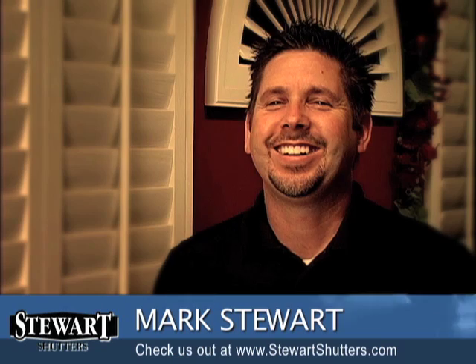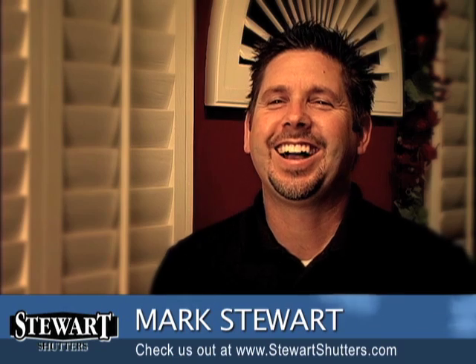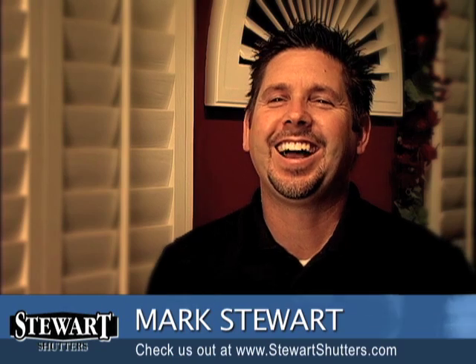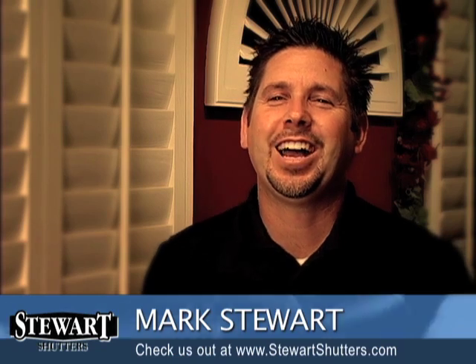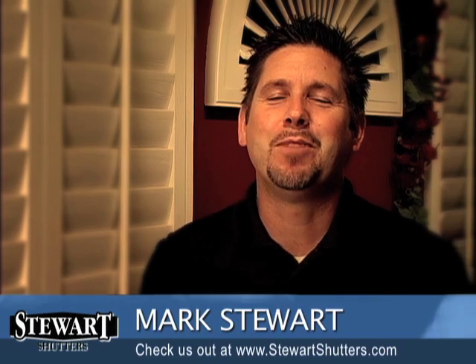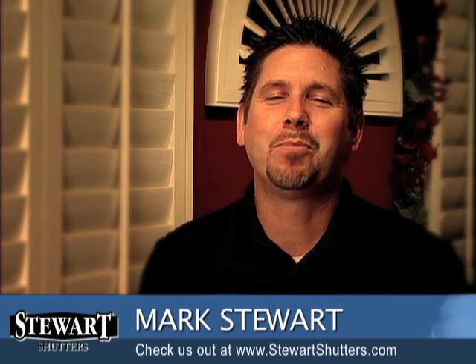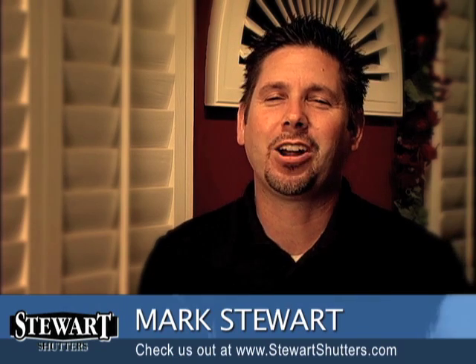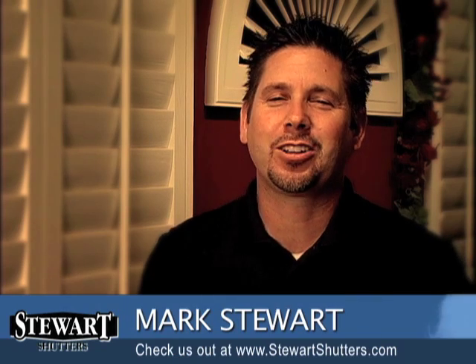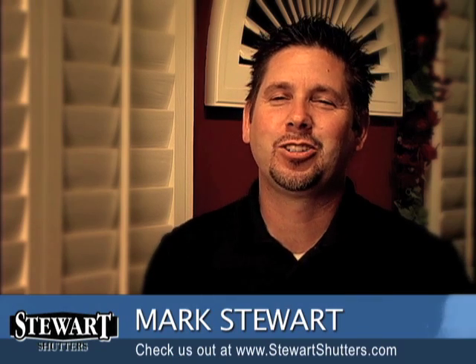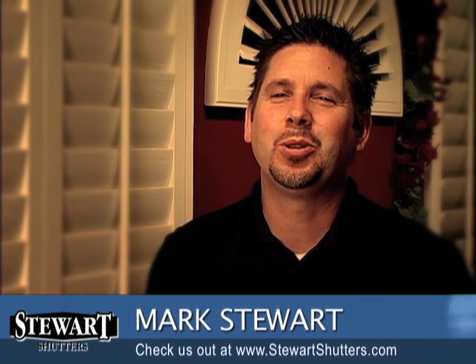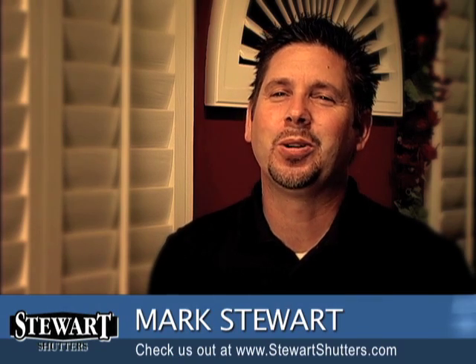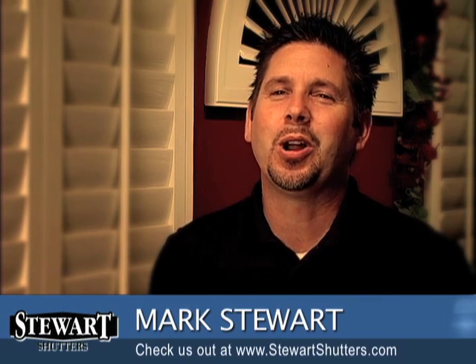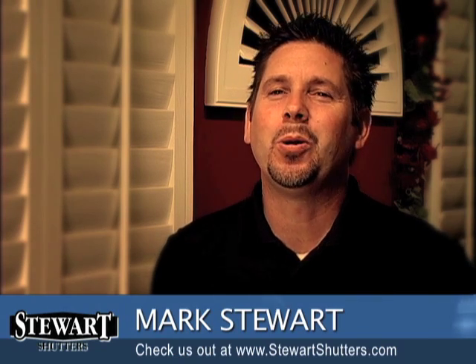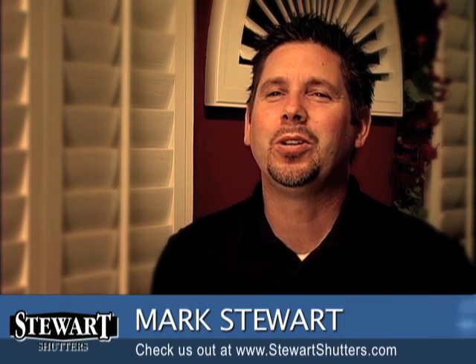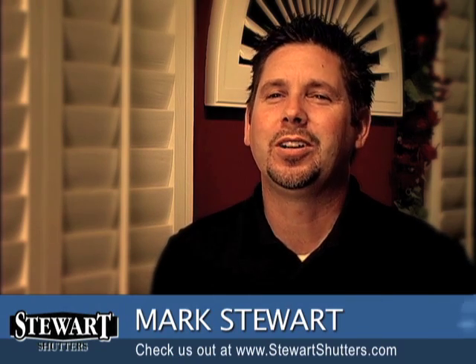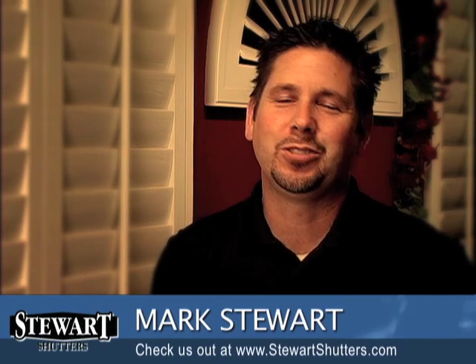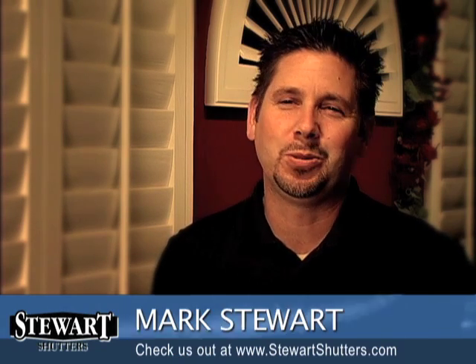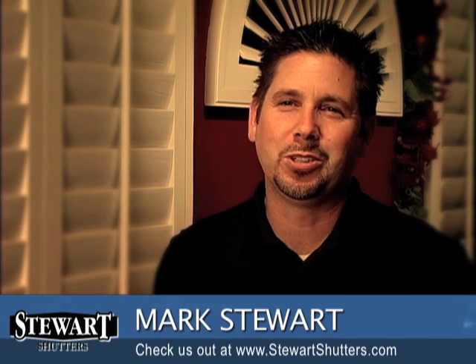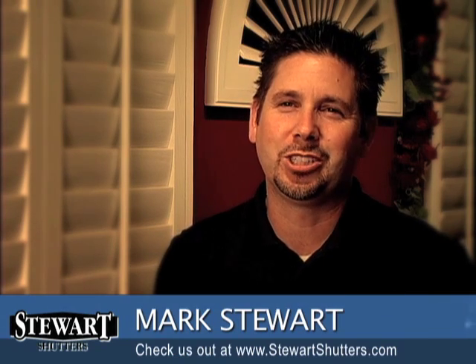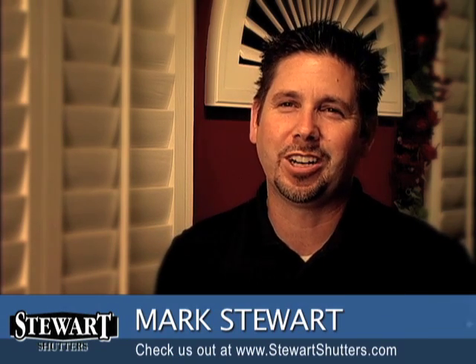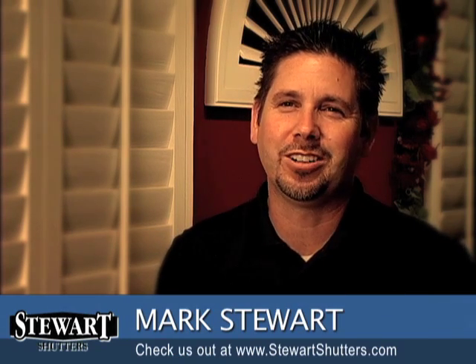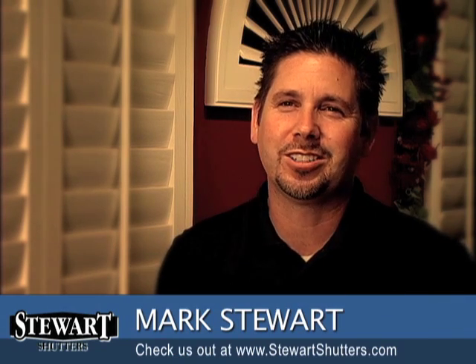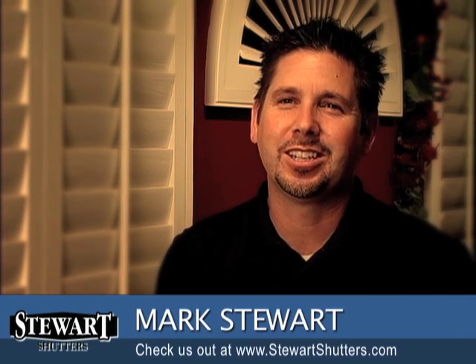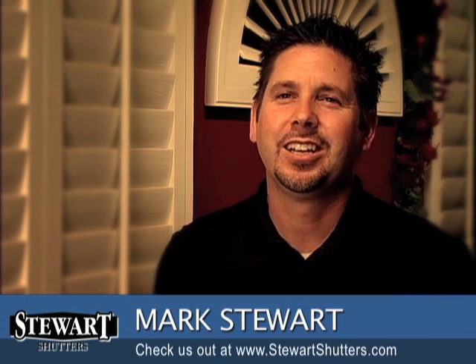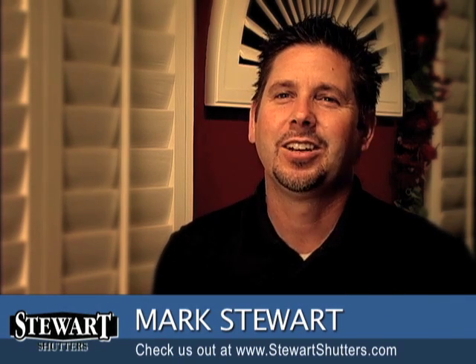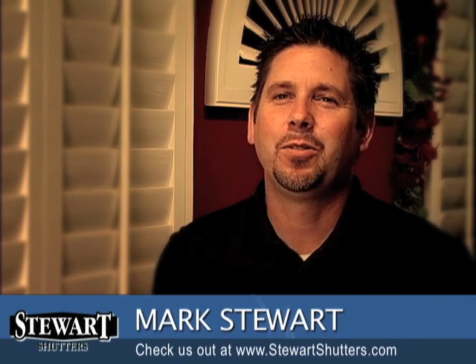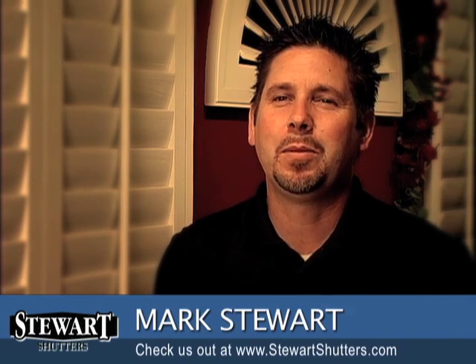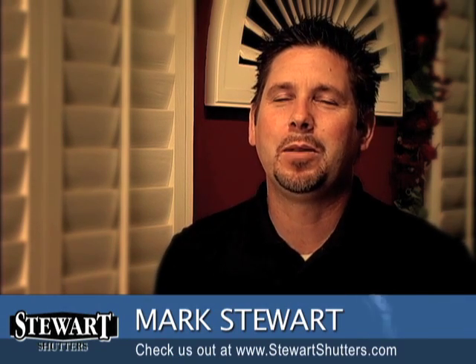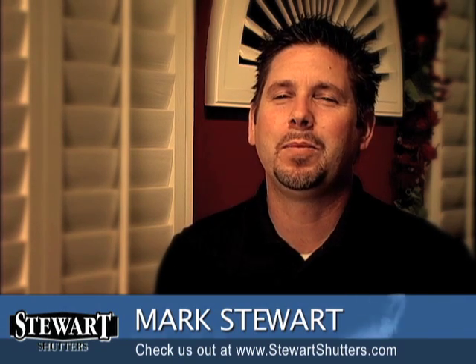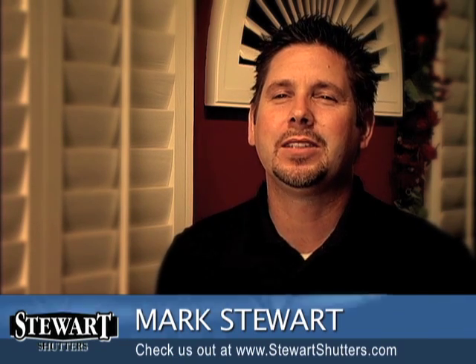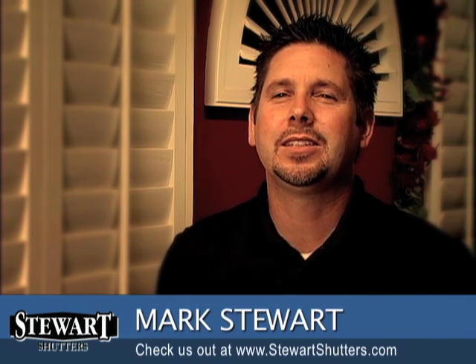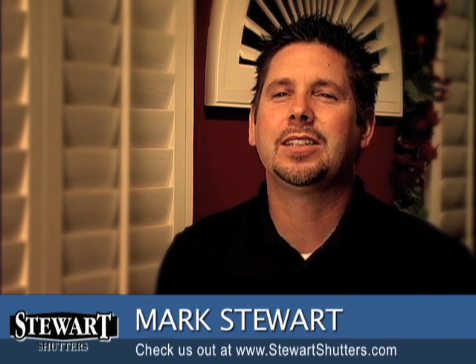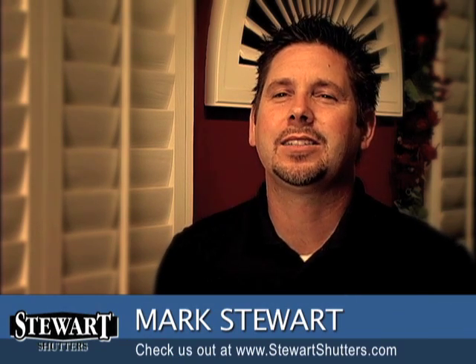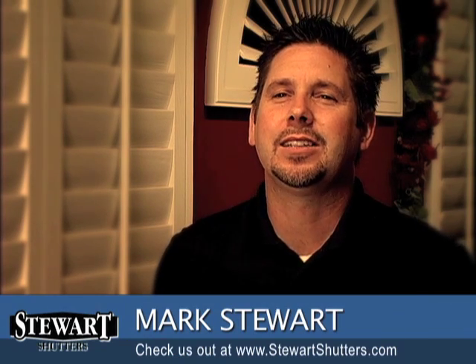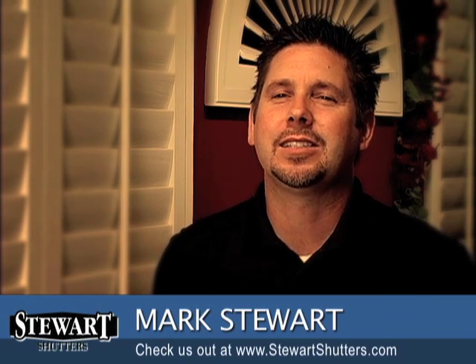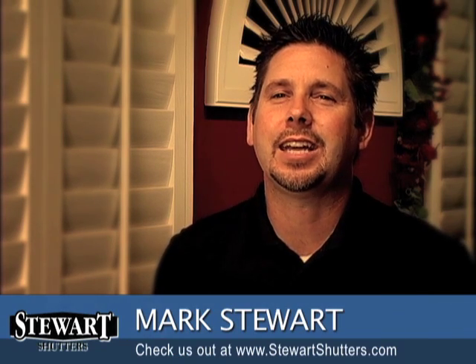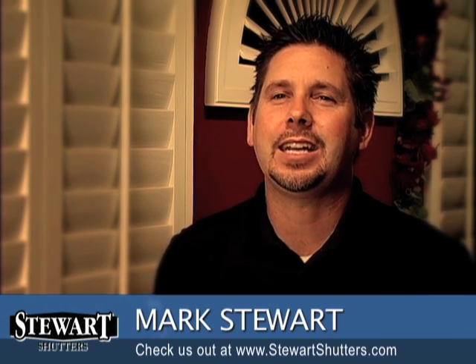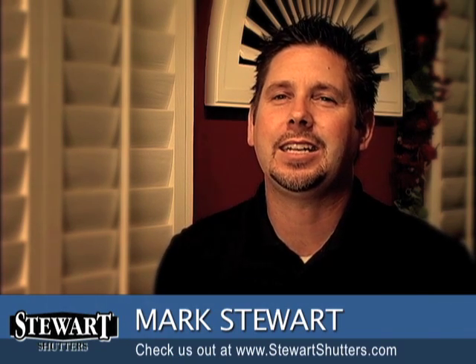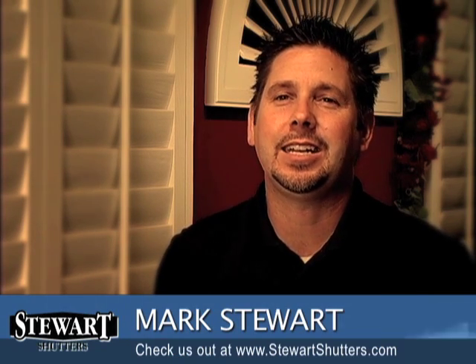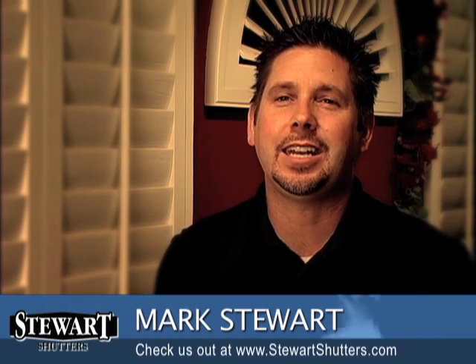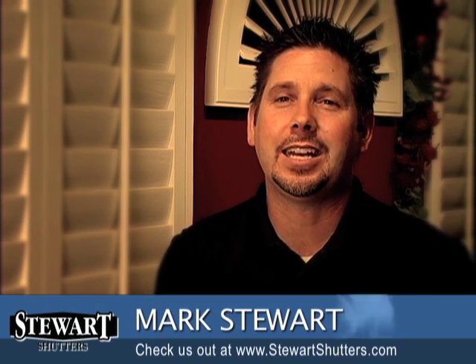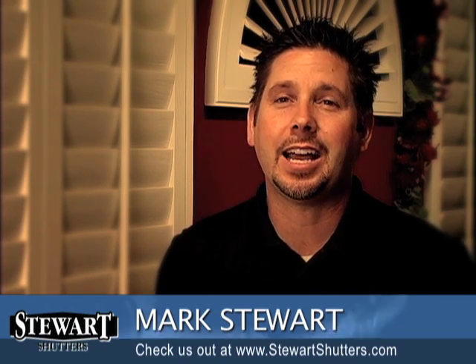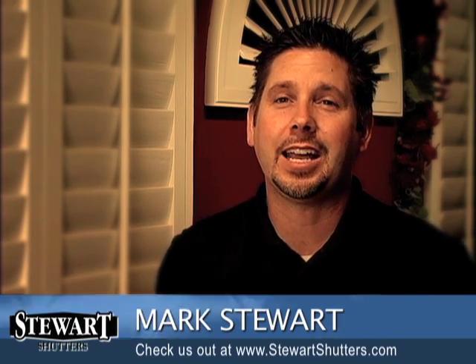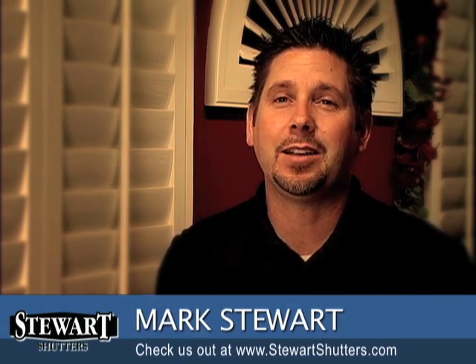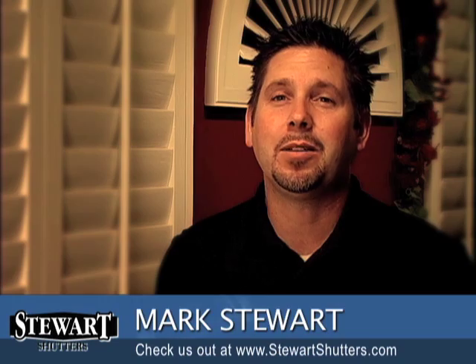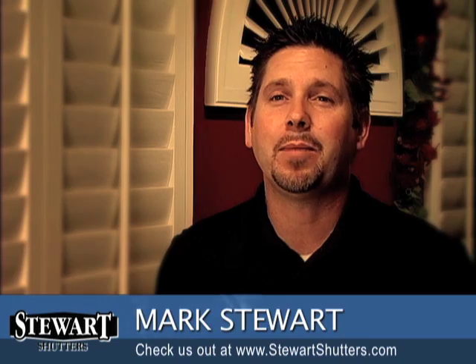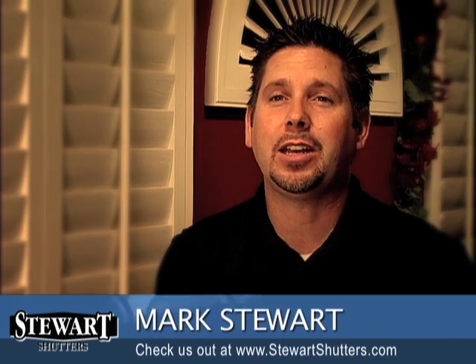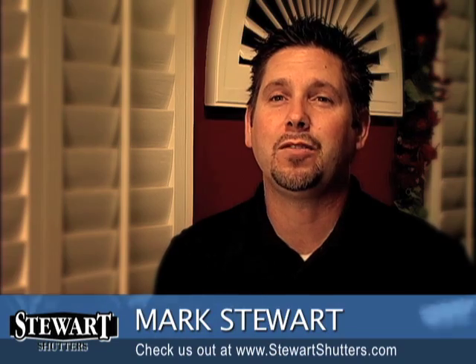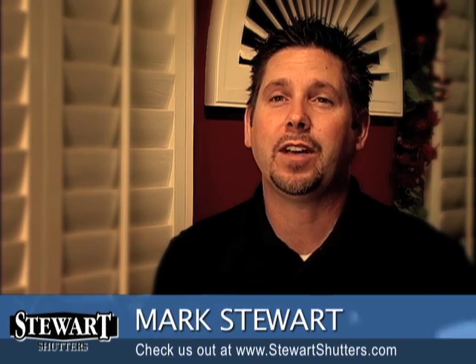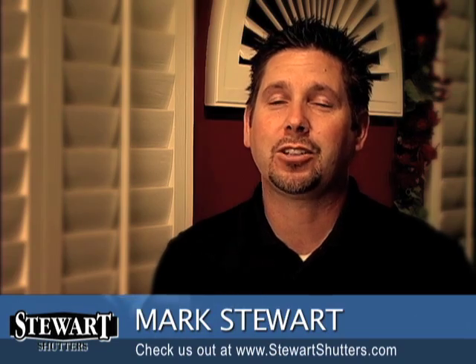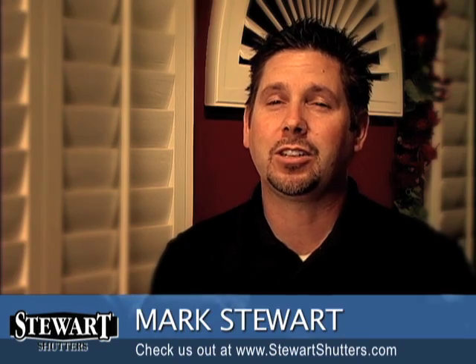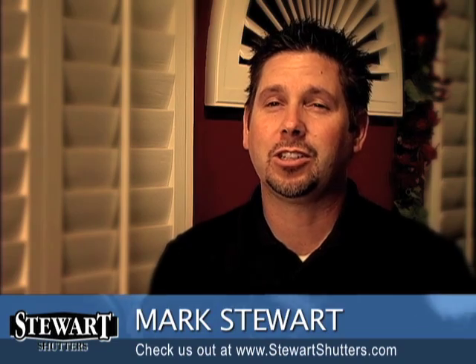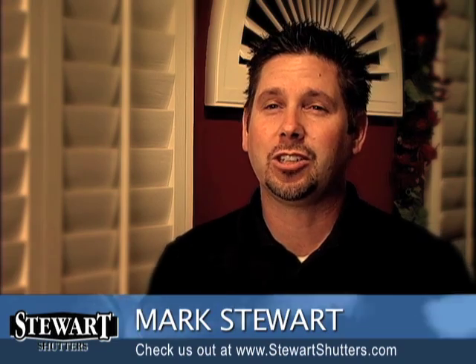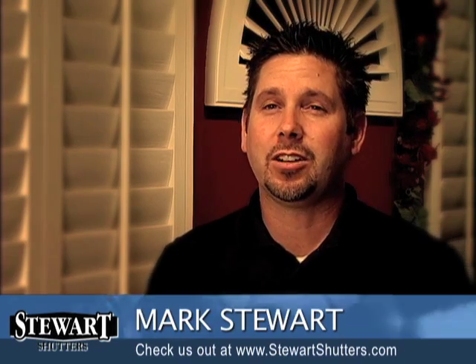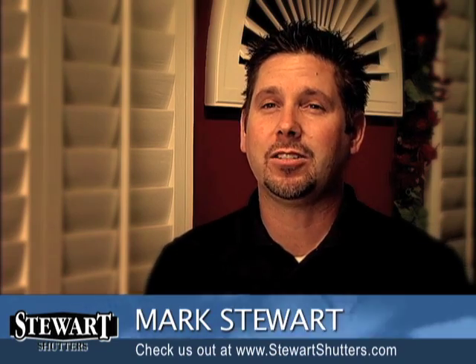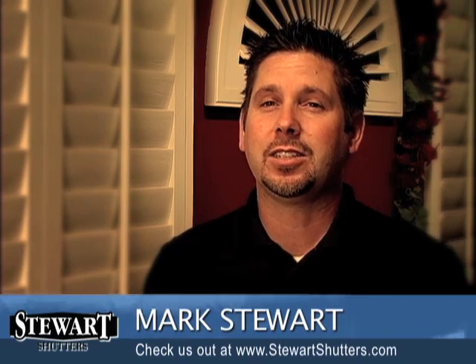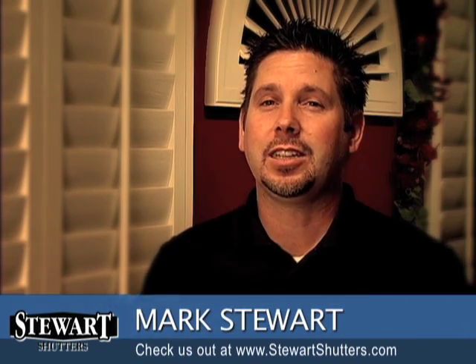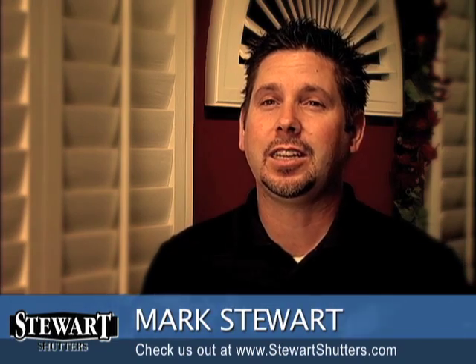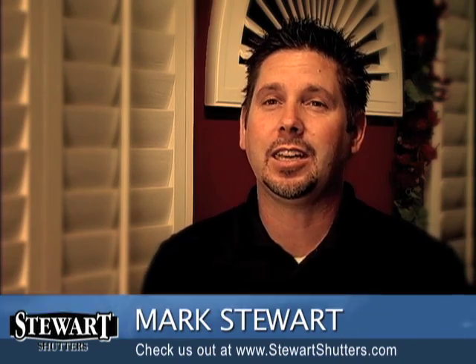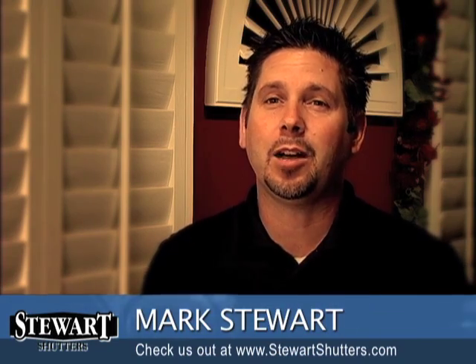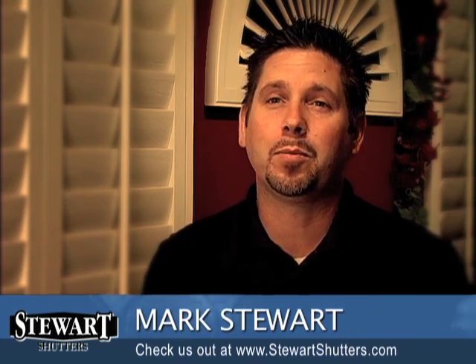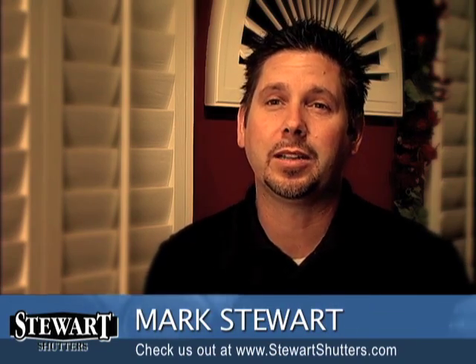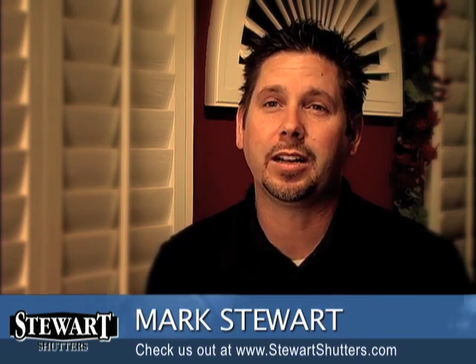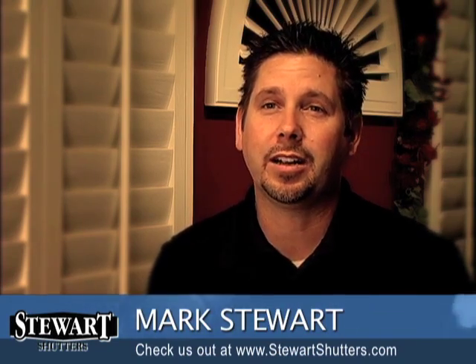Hi, I'm Mark Stewart, owner of Stewart Shutters. We've been in business since 1989, manufacturing shutters in the Upland area.